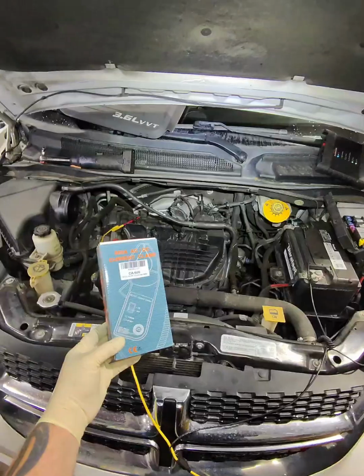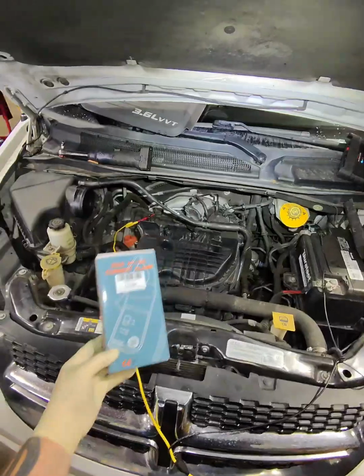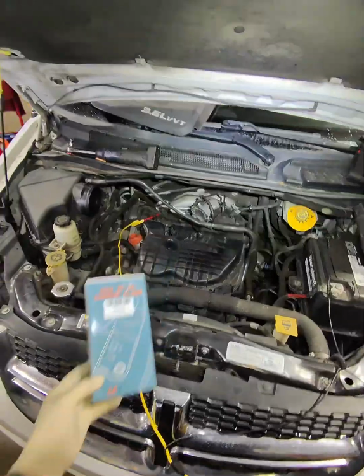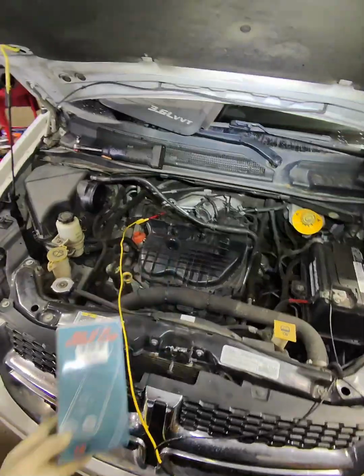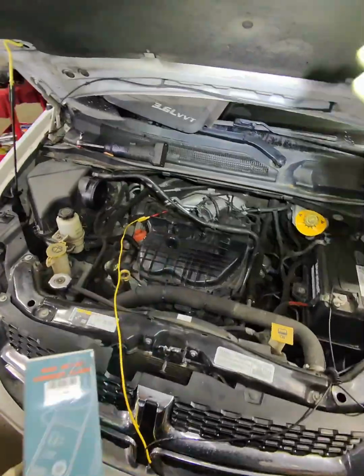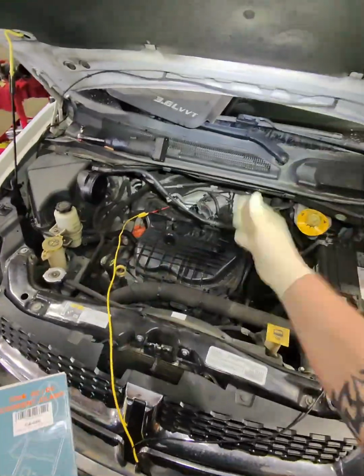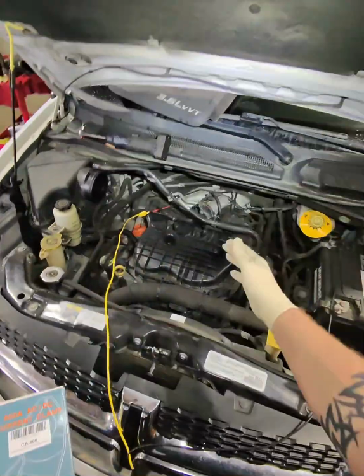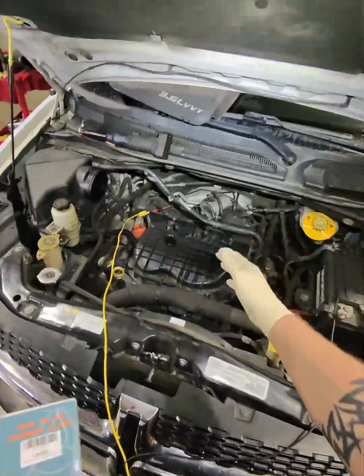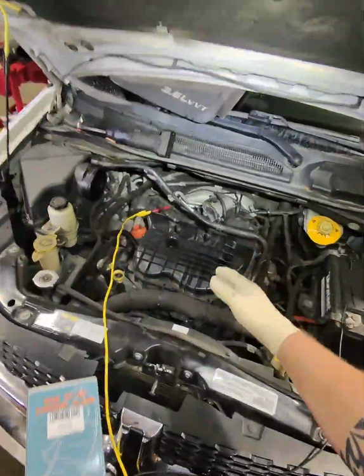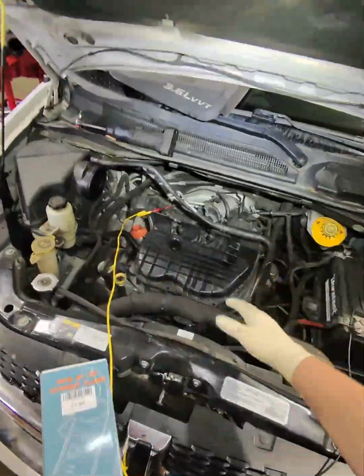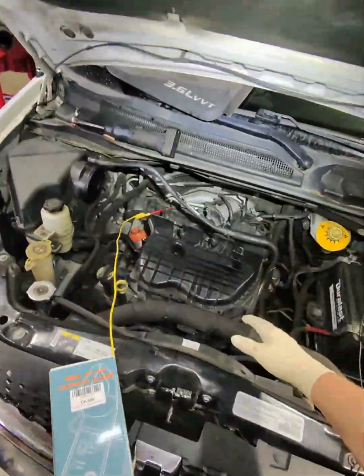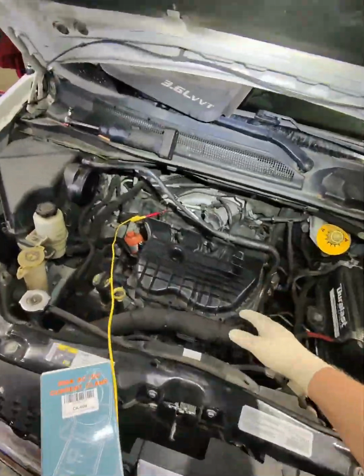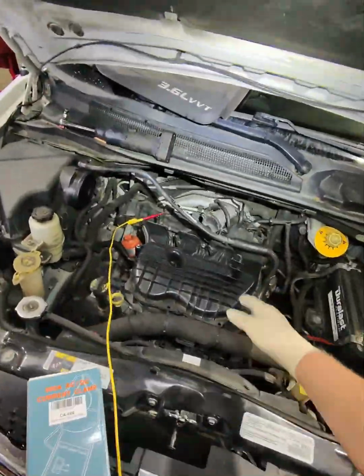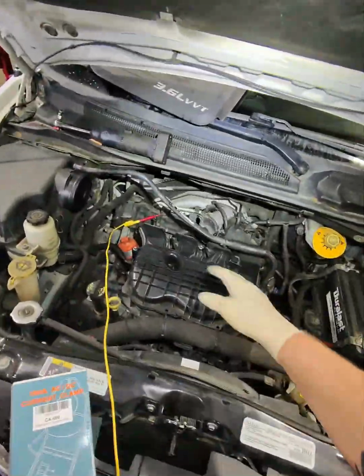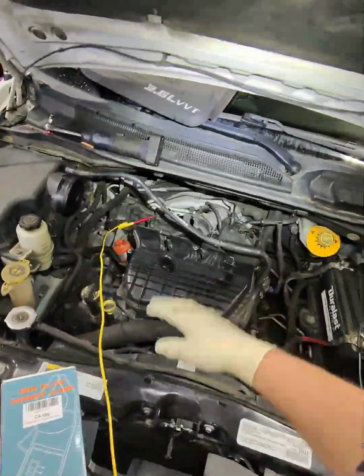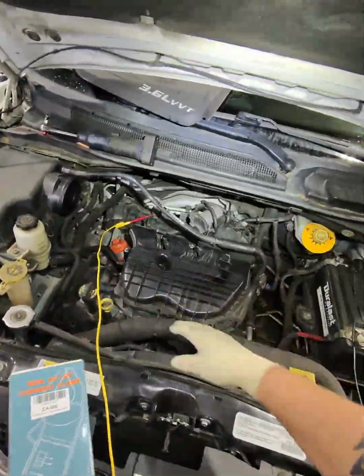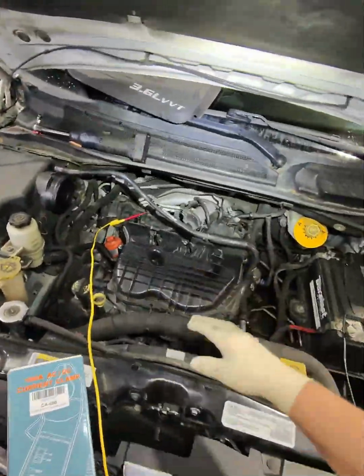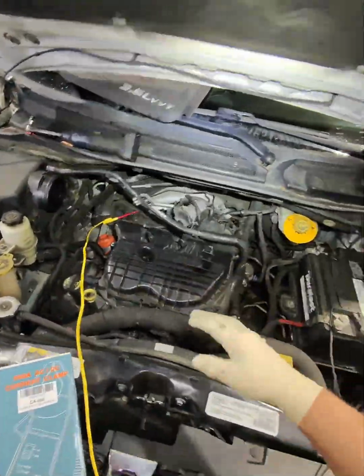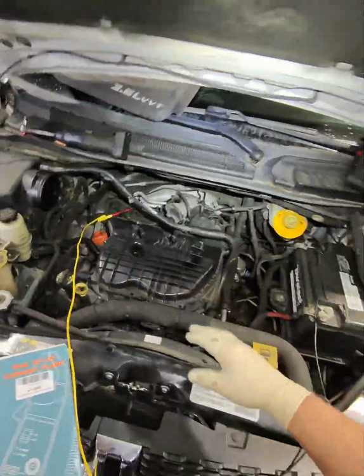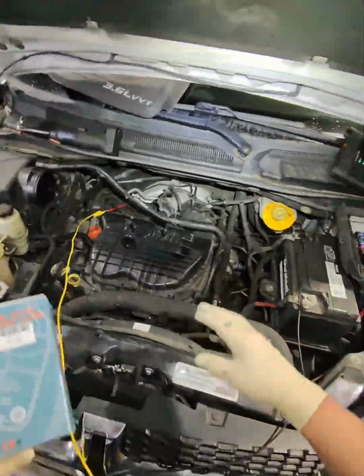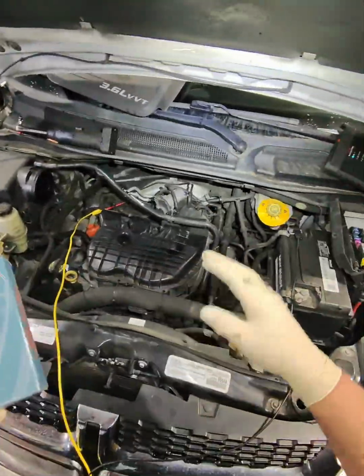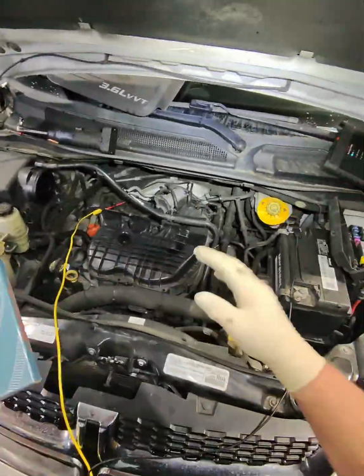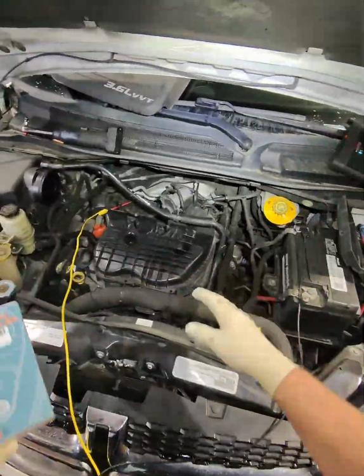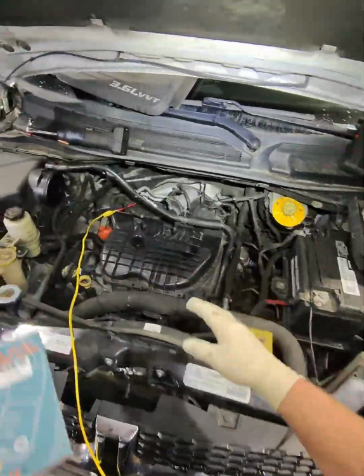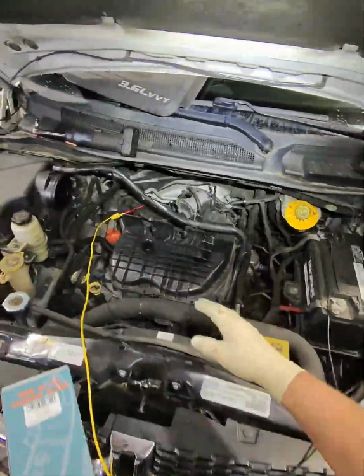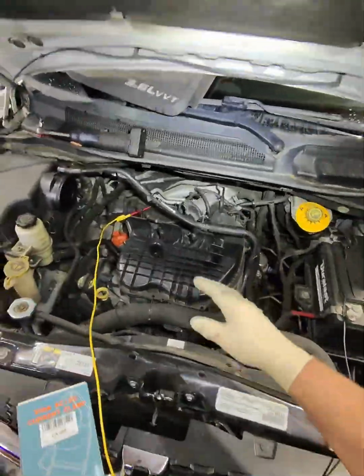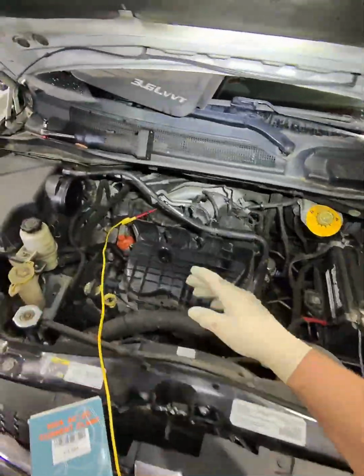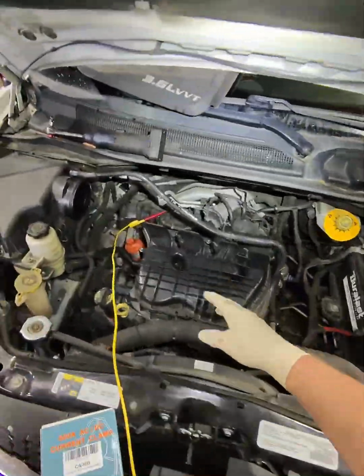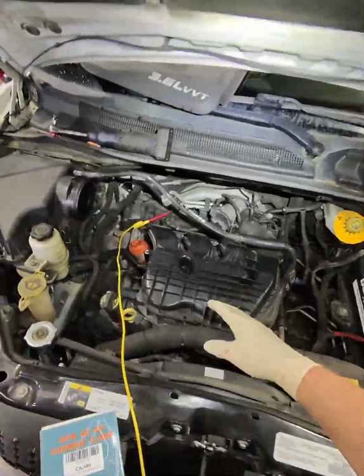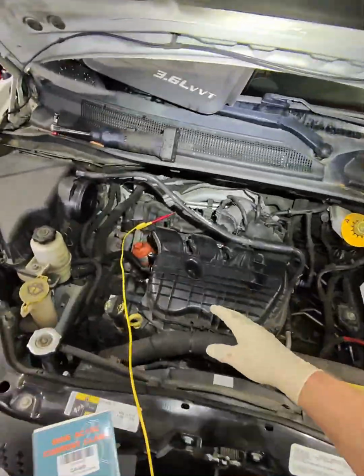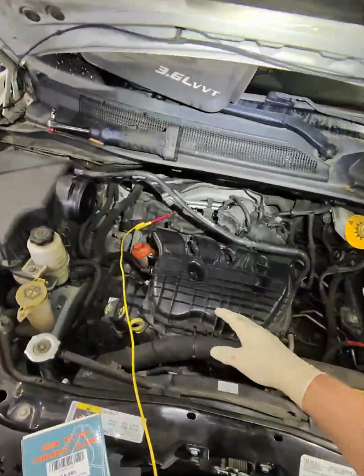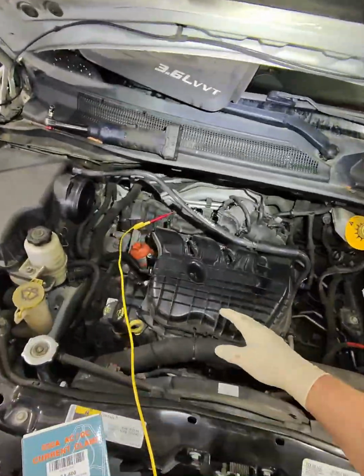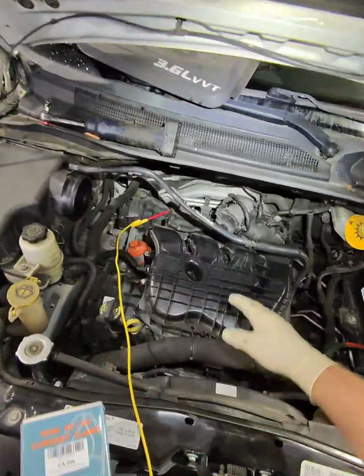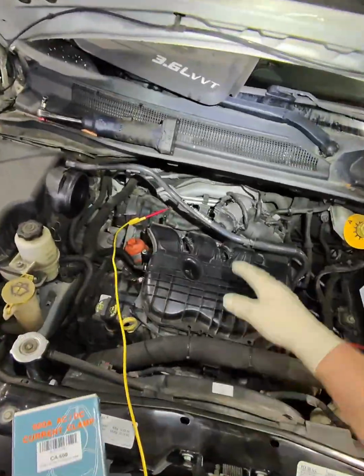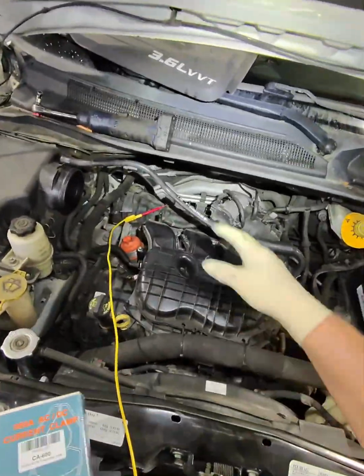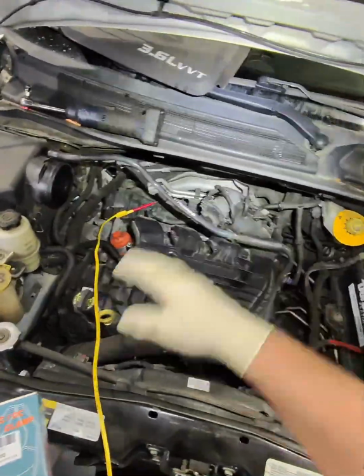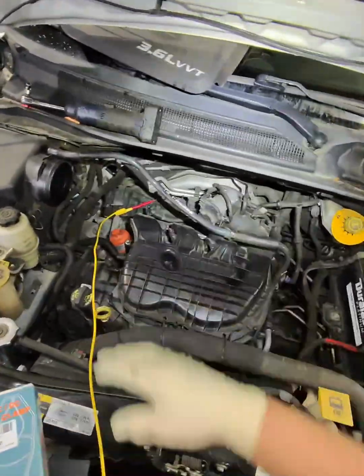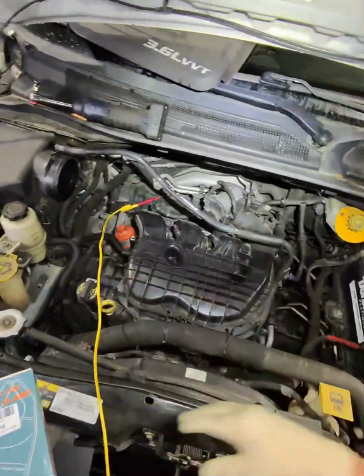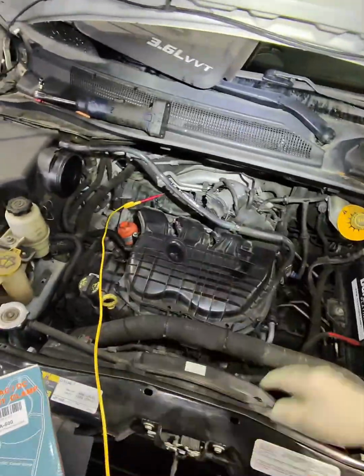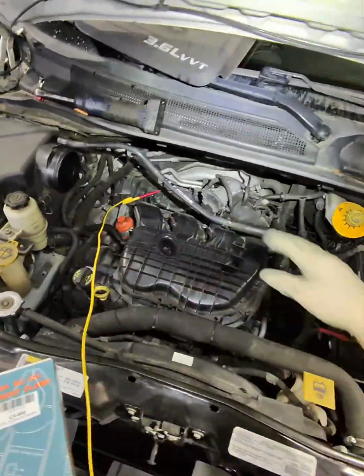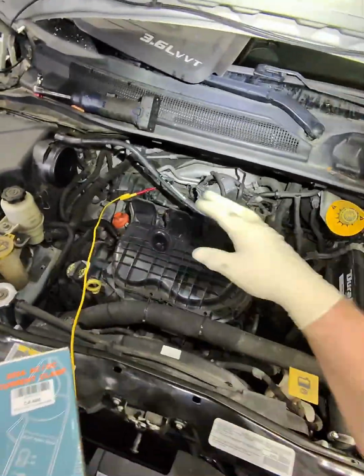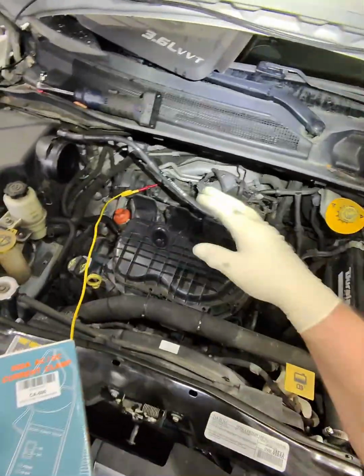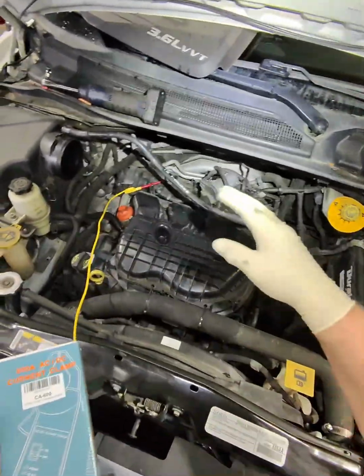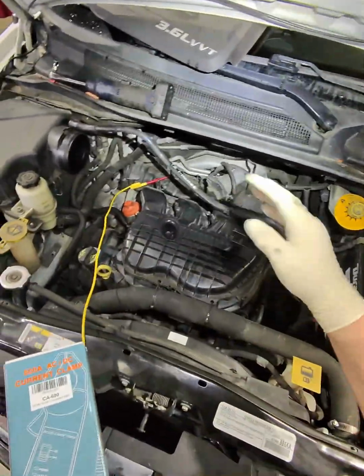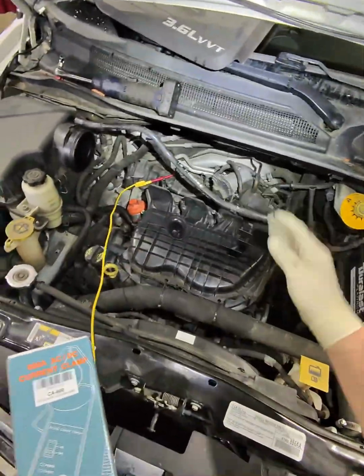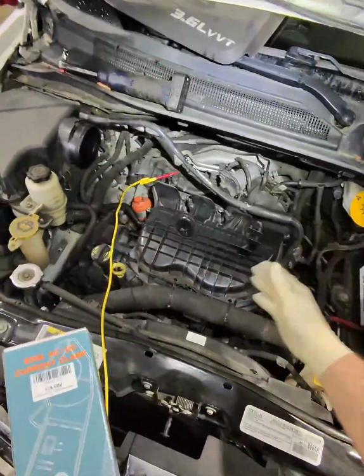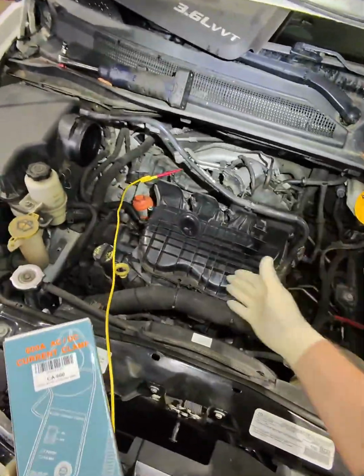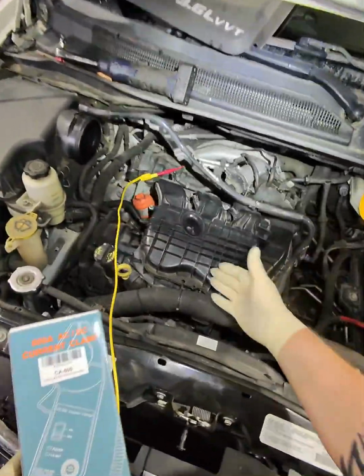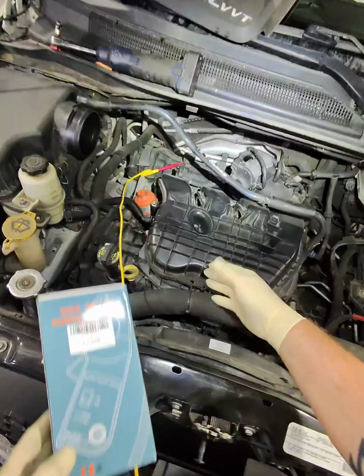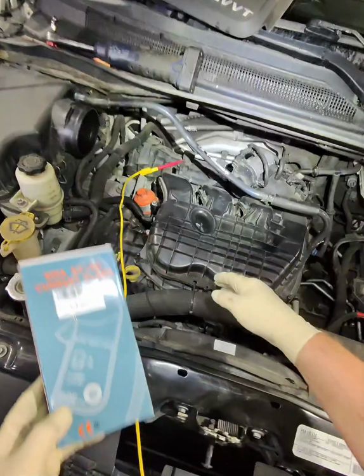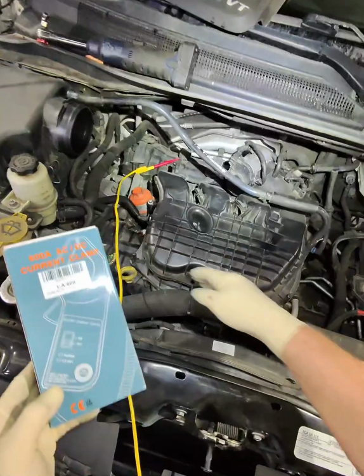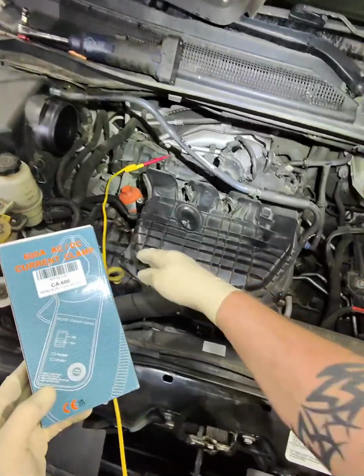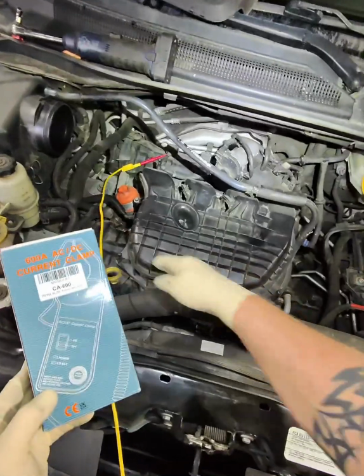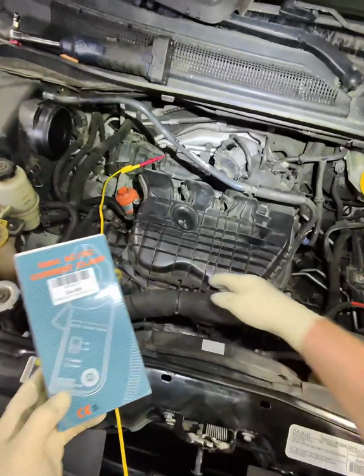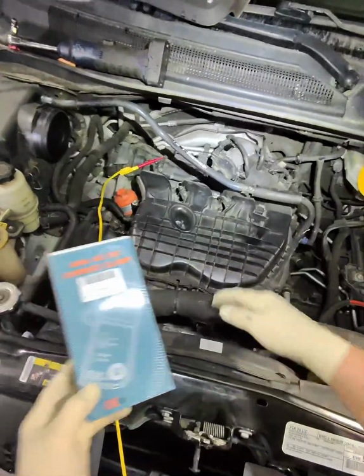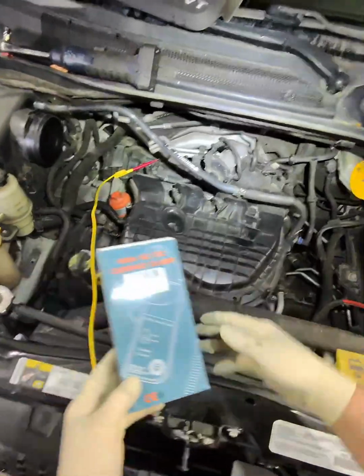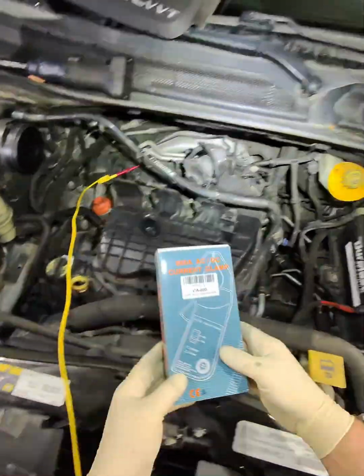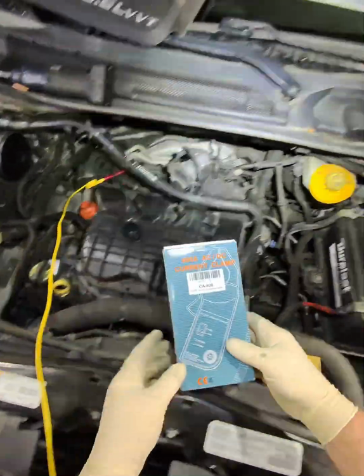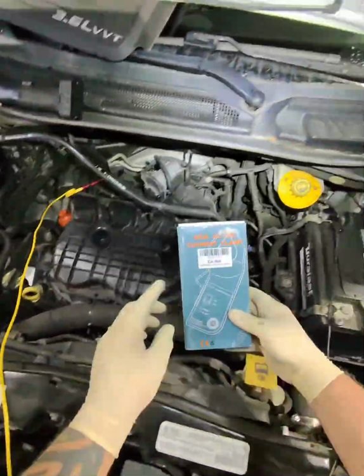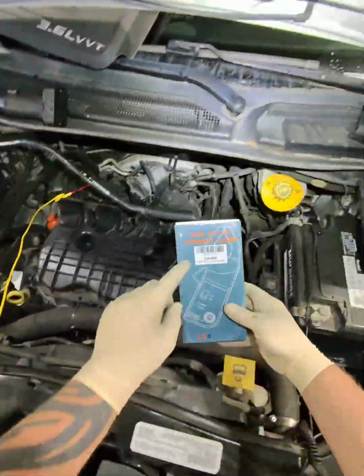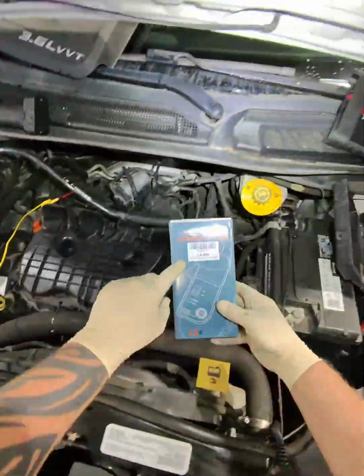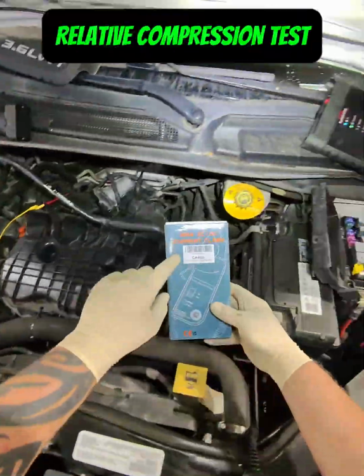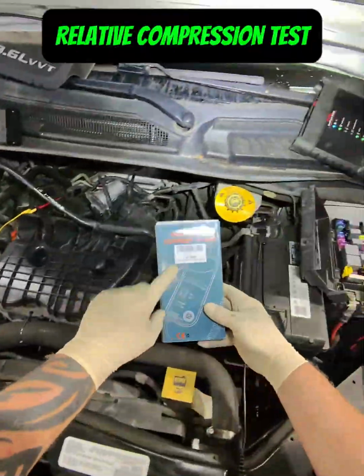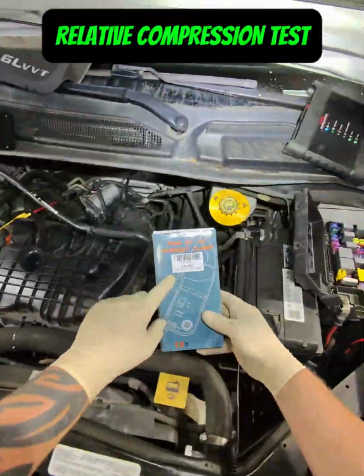You ever have a vehicle you need to check — you suspect you have a compression problem, but you don't want to tear into it? Maybe it's under the plenum. We have a new tool right here.